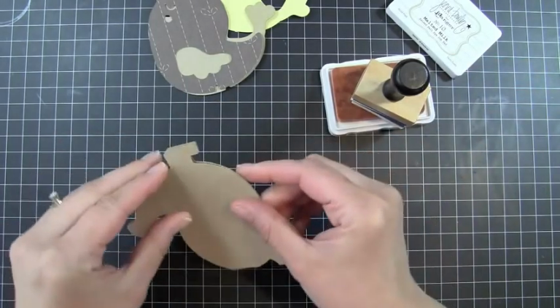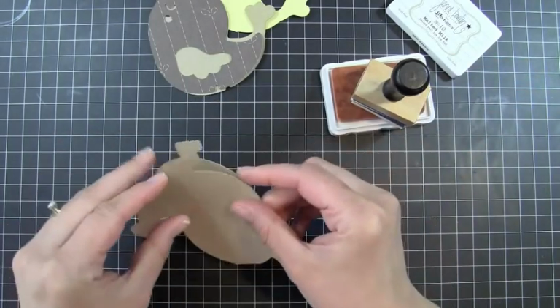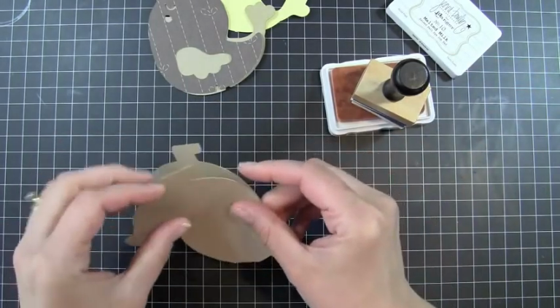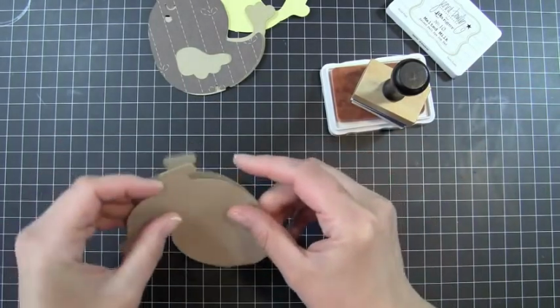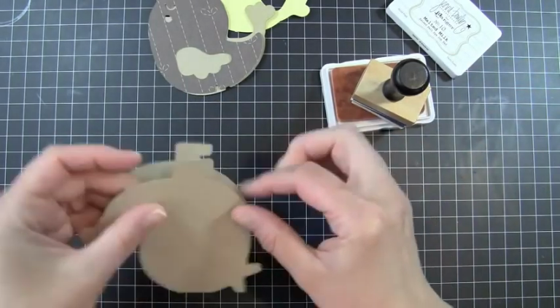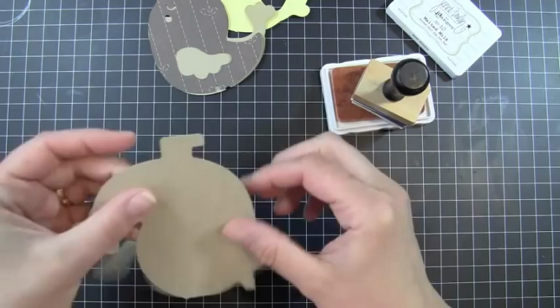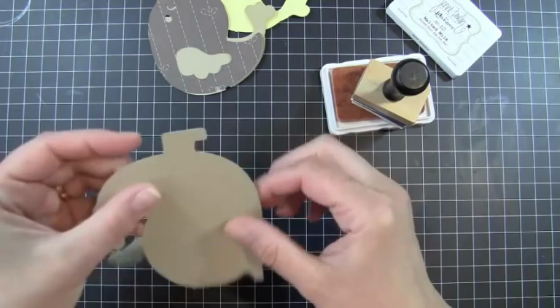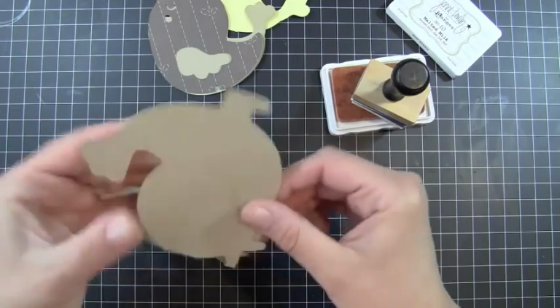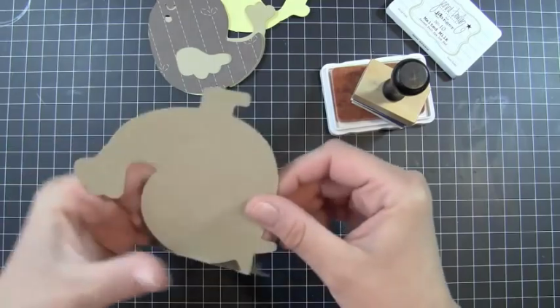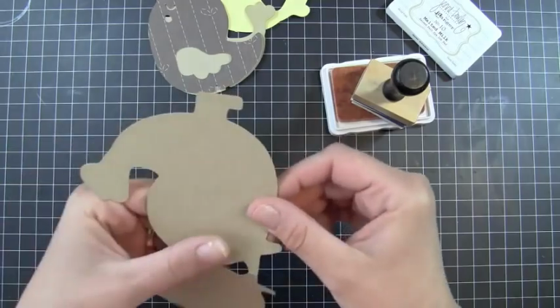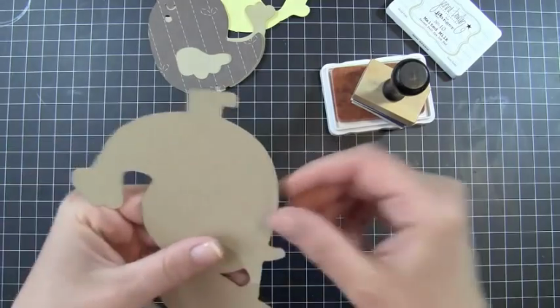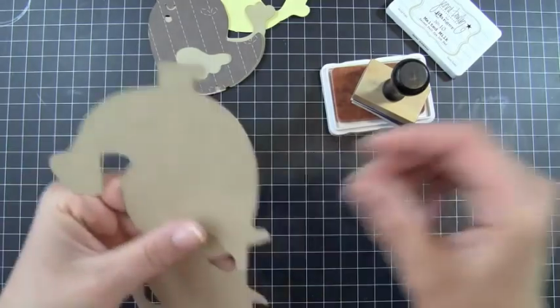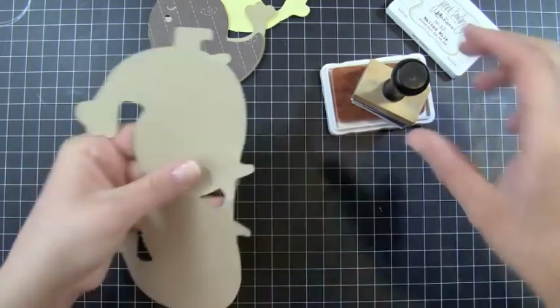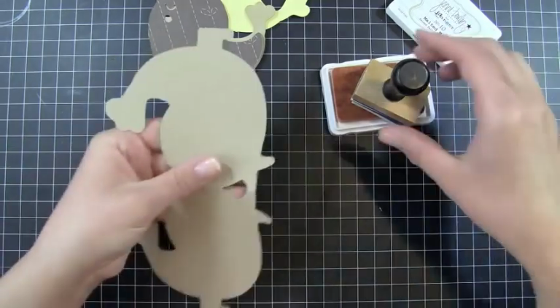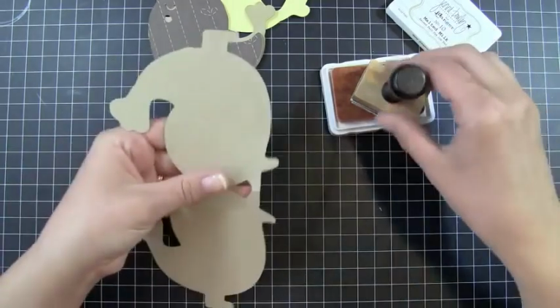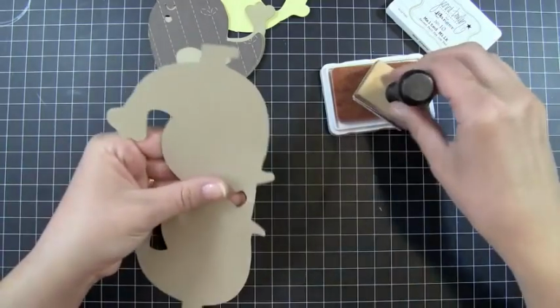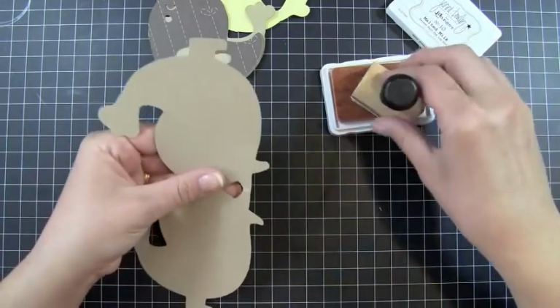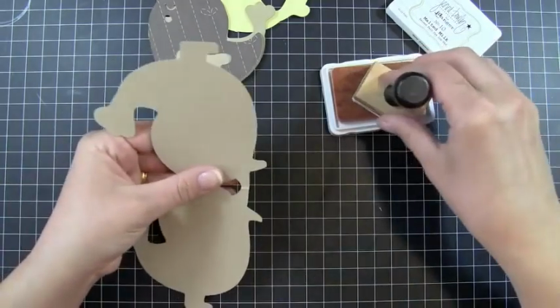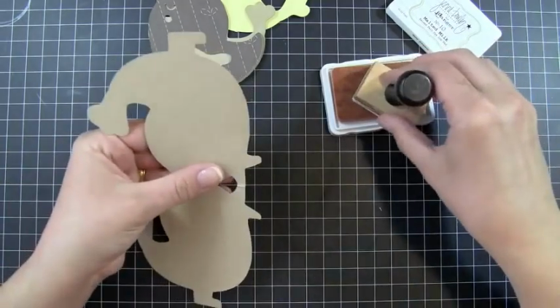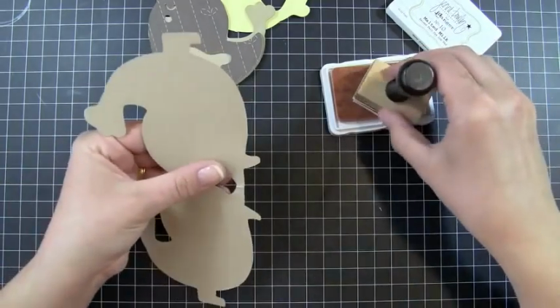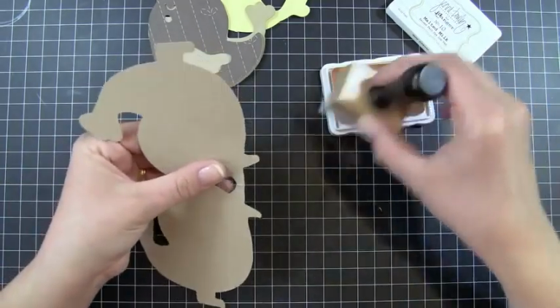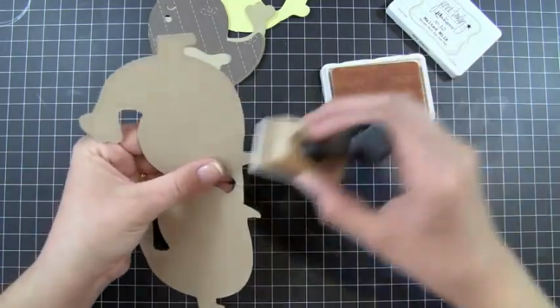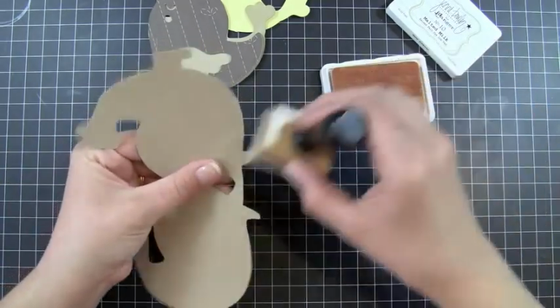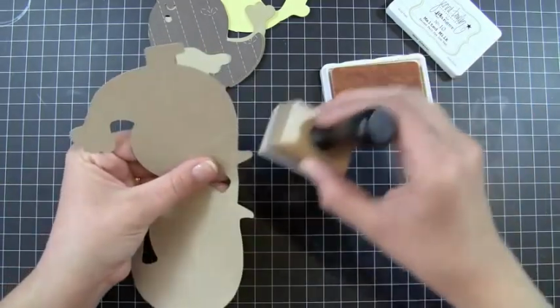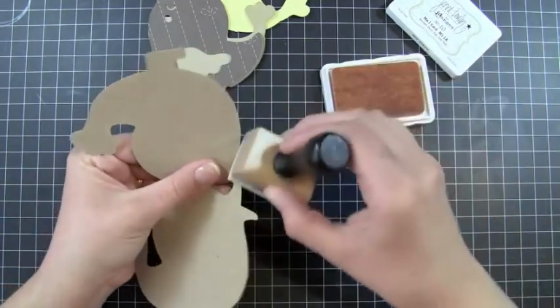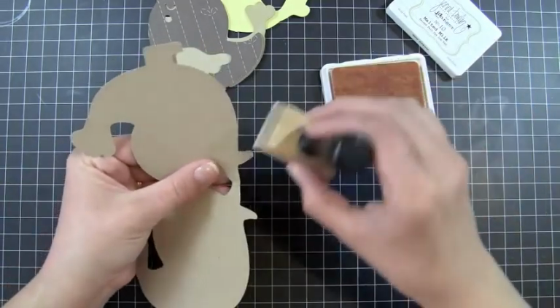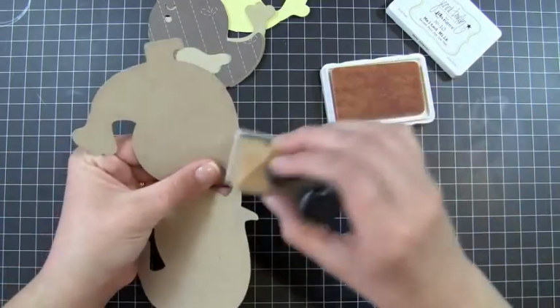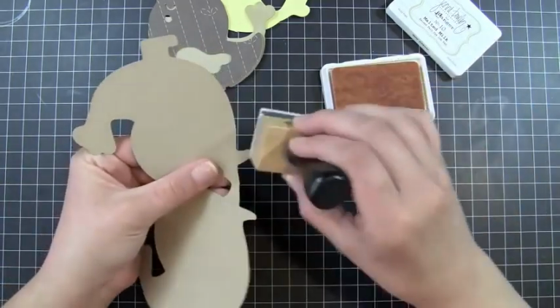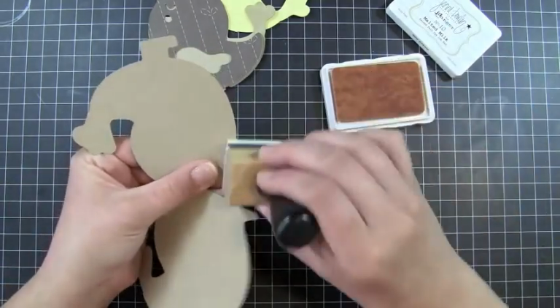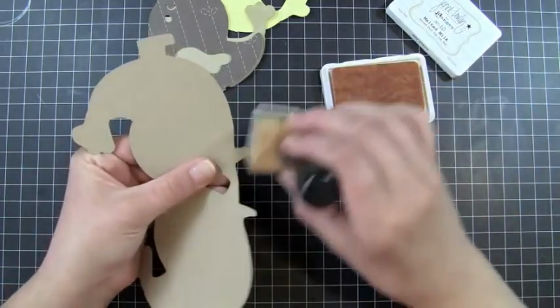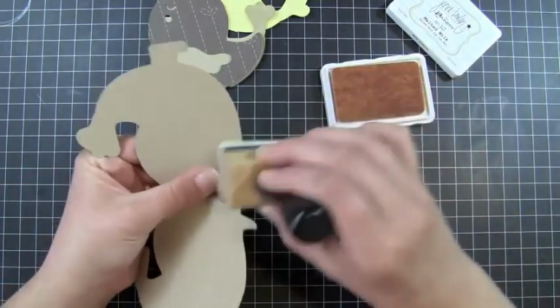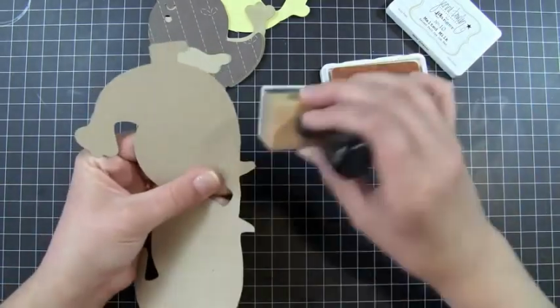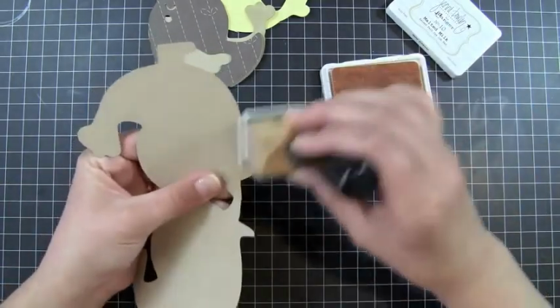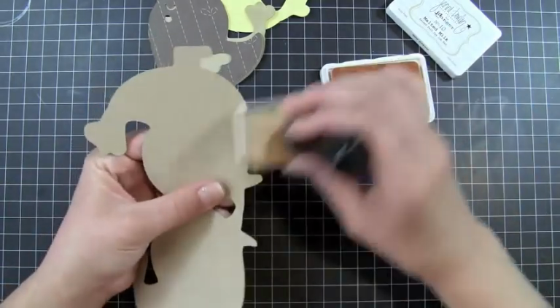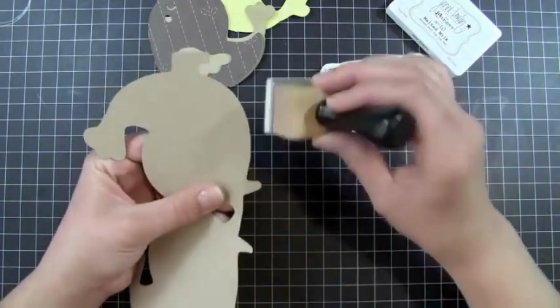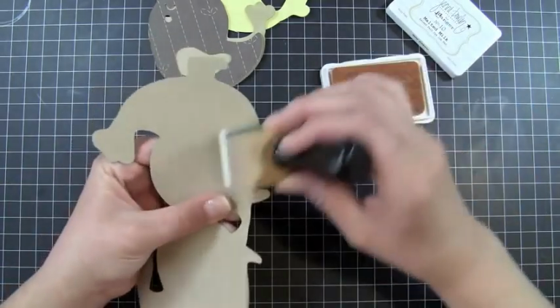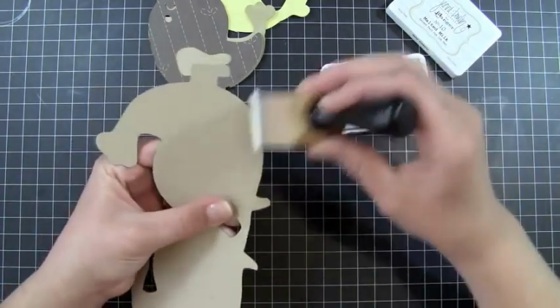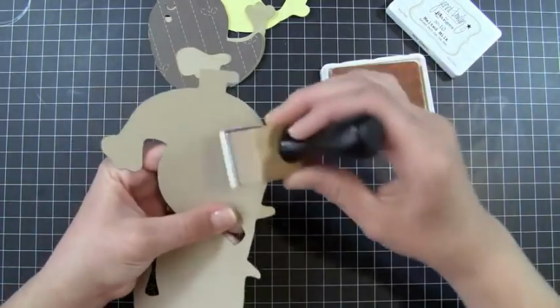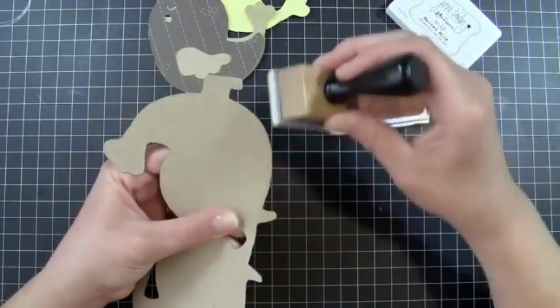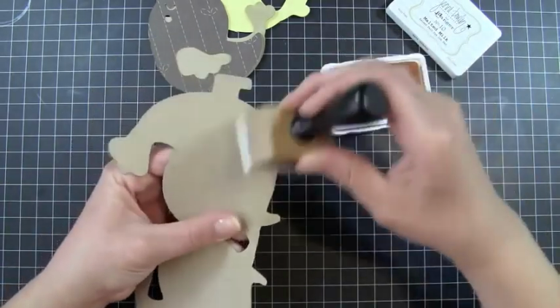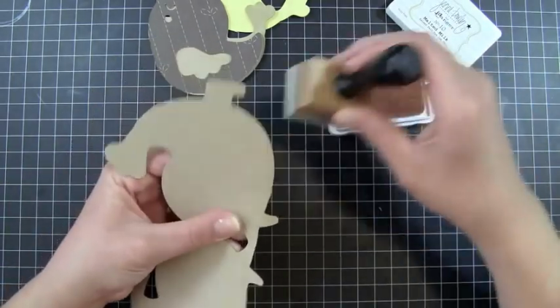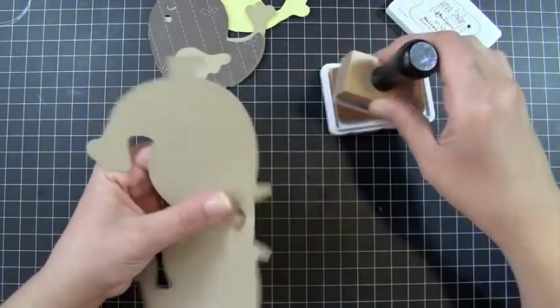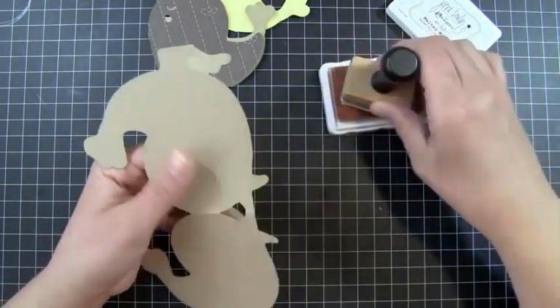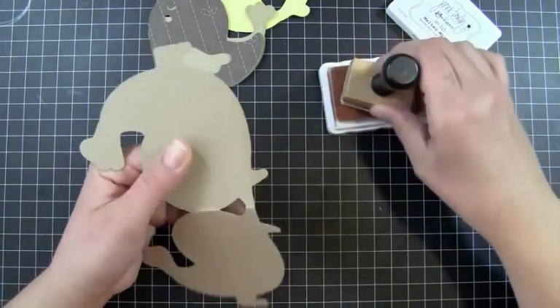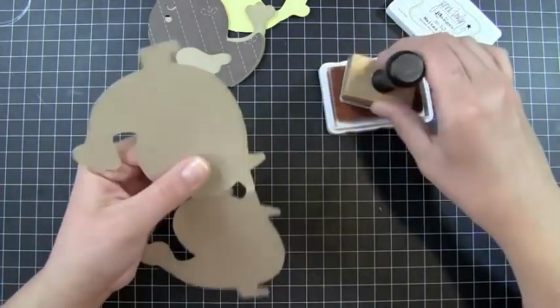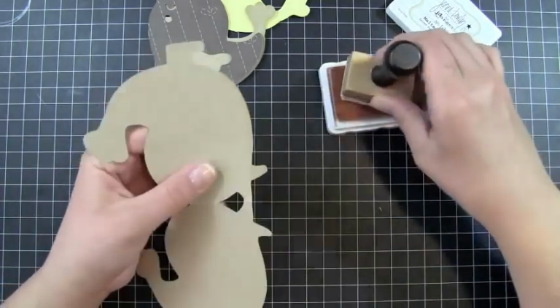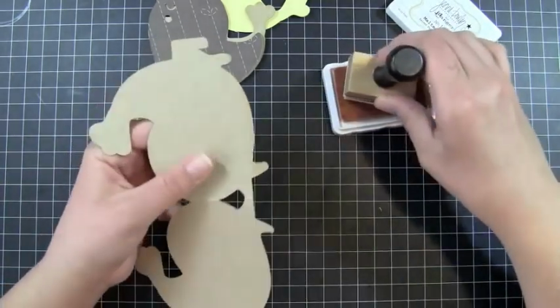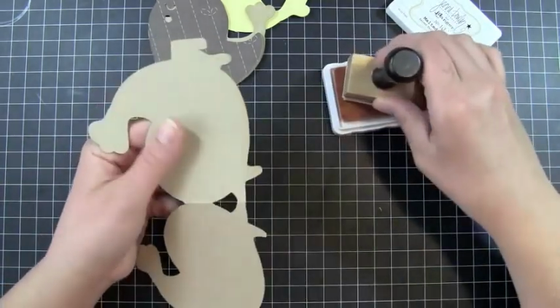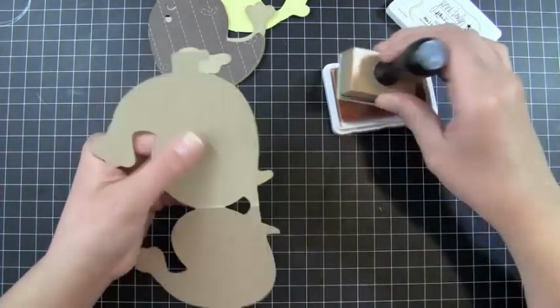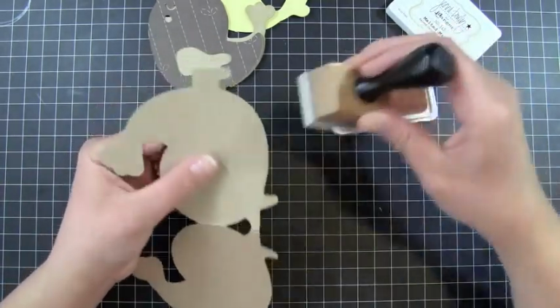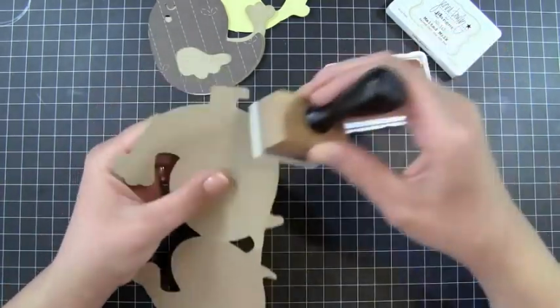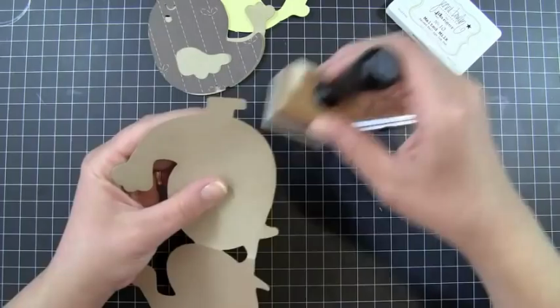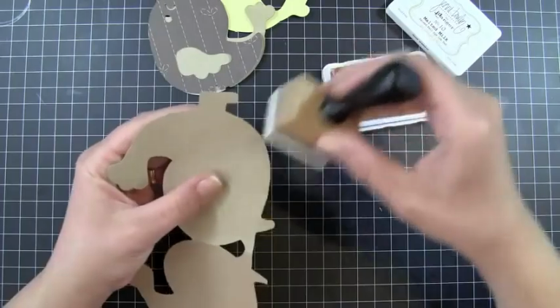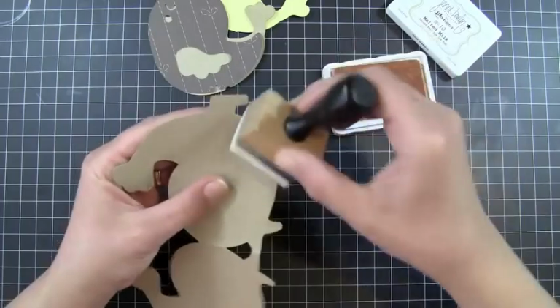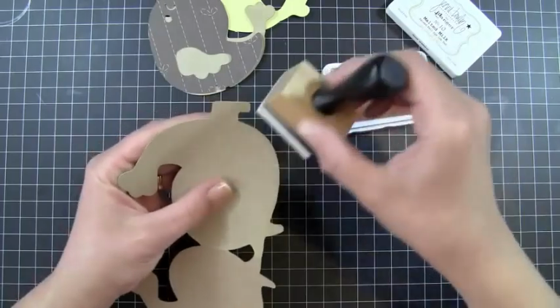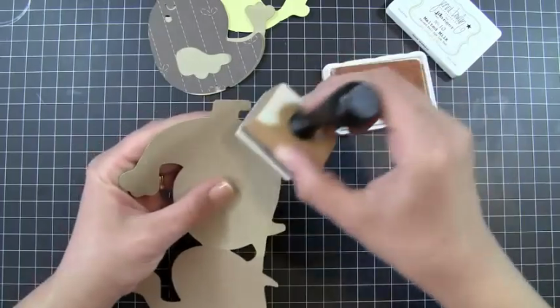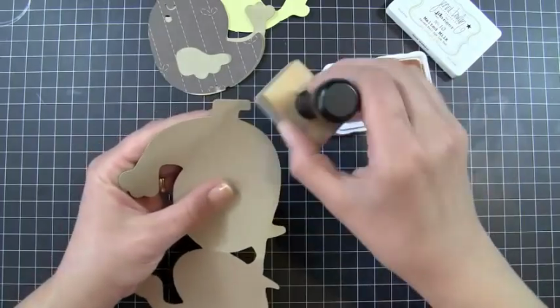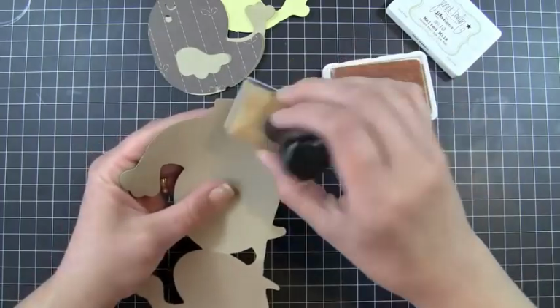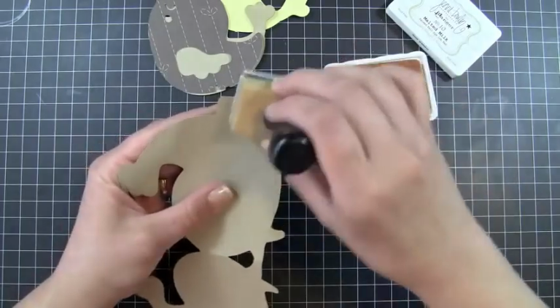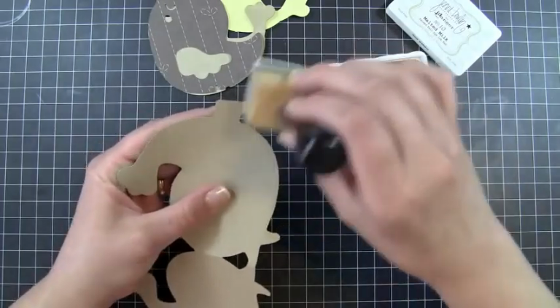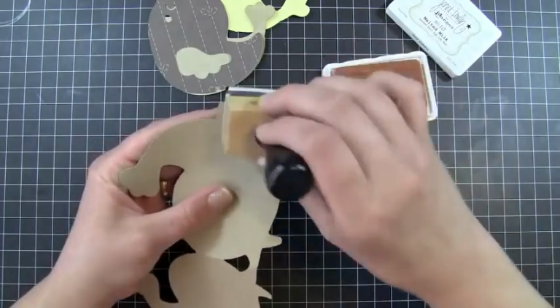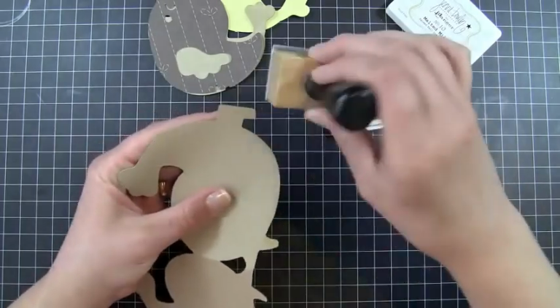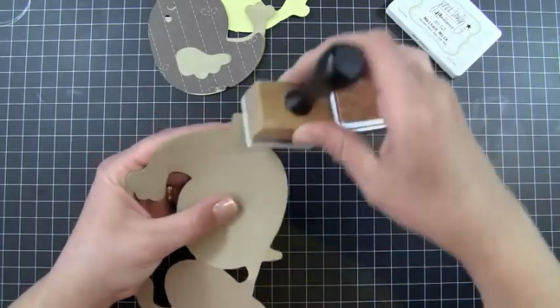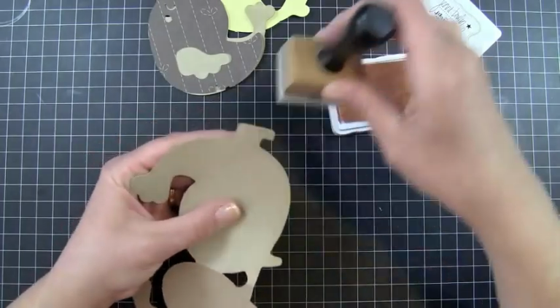I also have my card base here, and folded I'm just going to go ahead and ink all of this up — just going right along the edges.